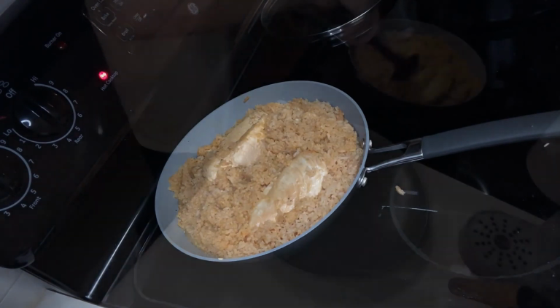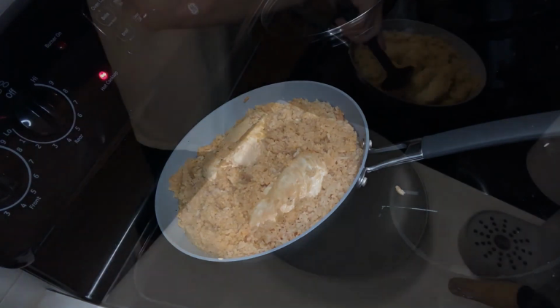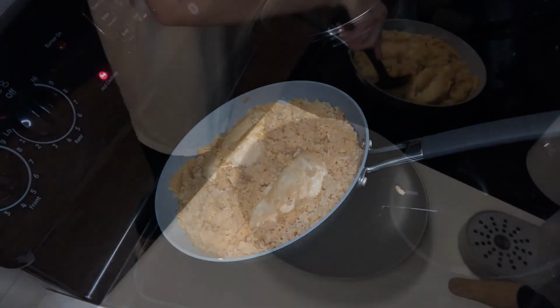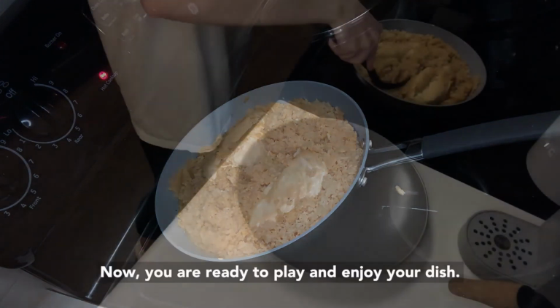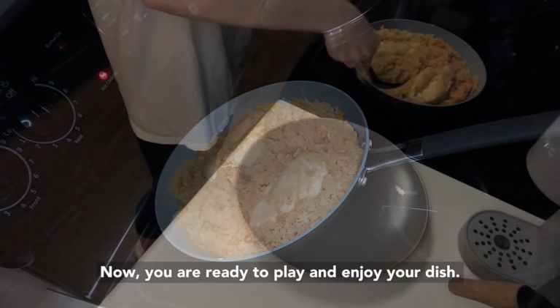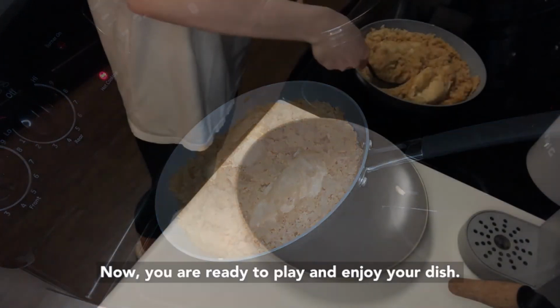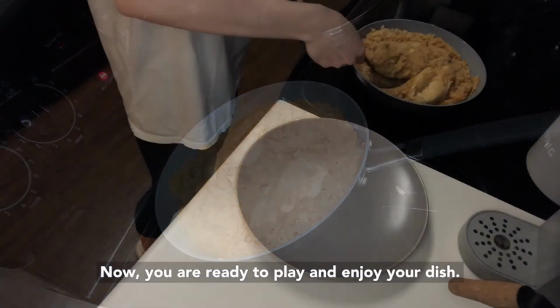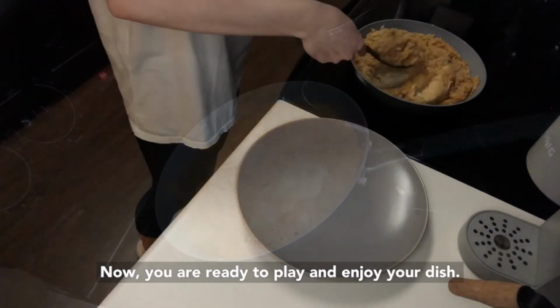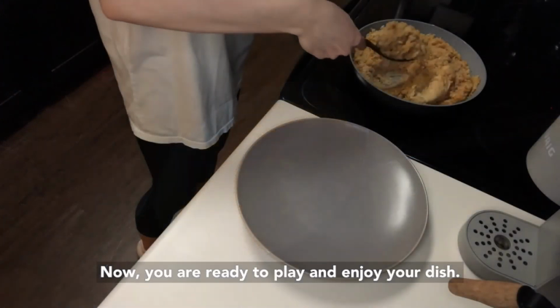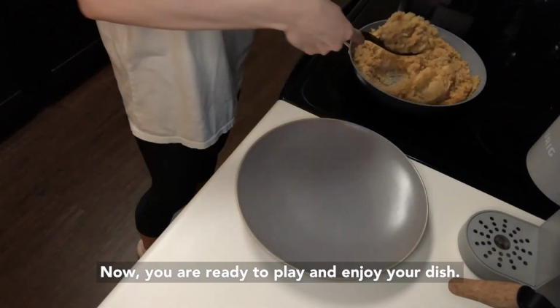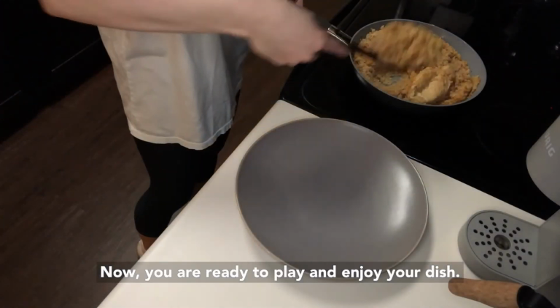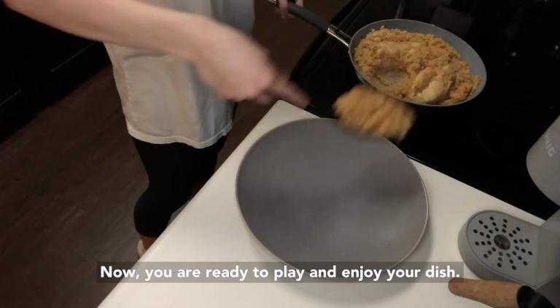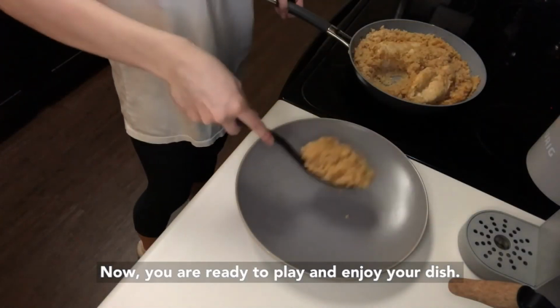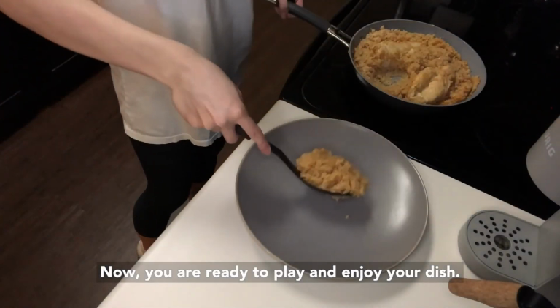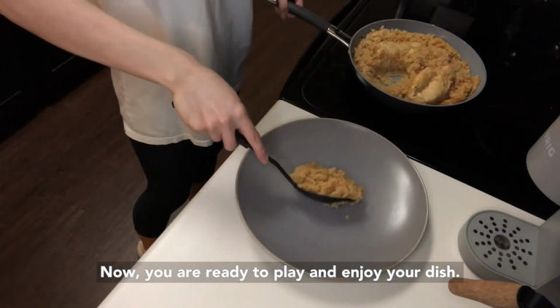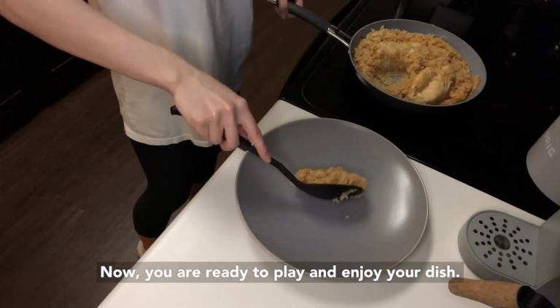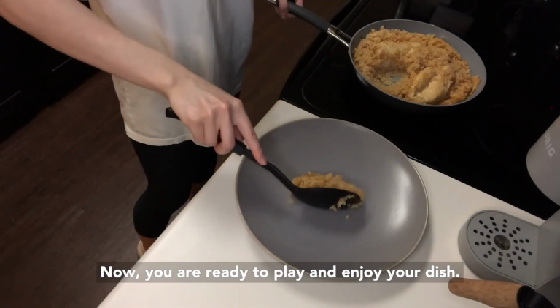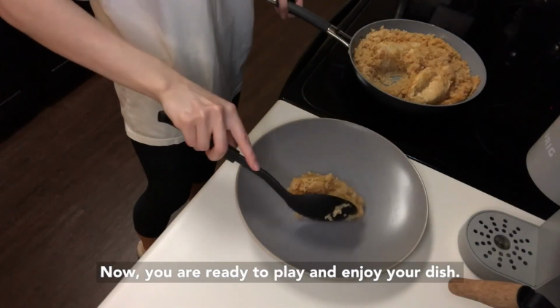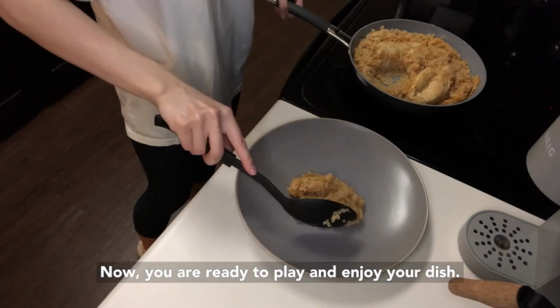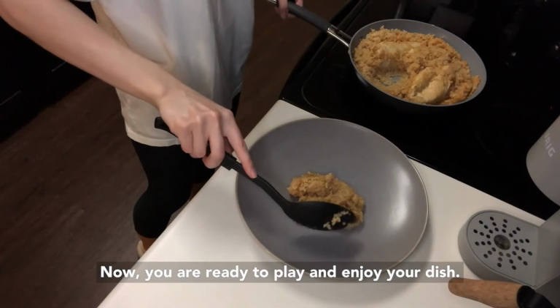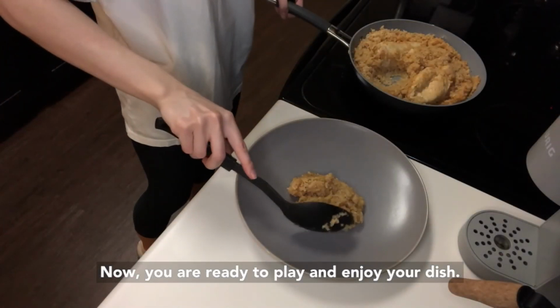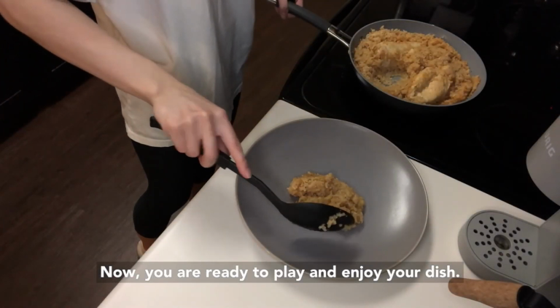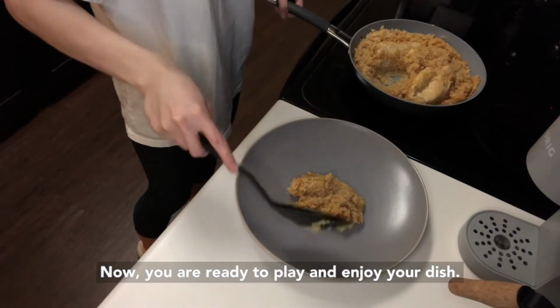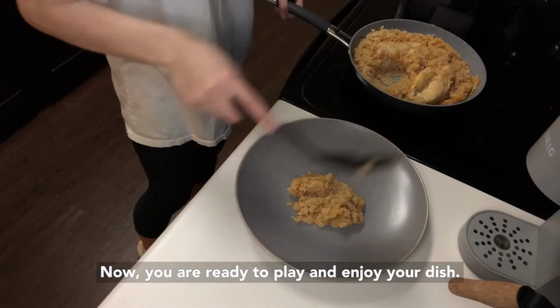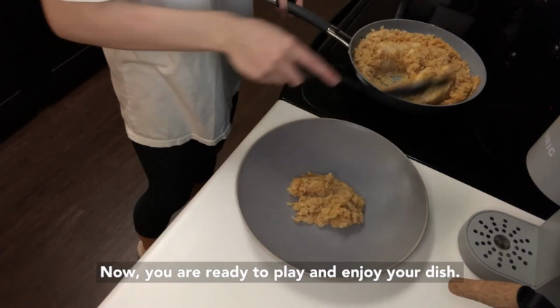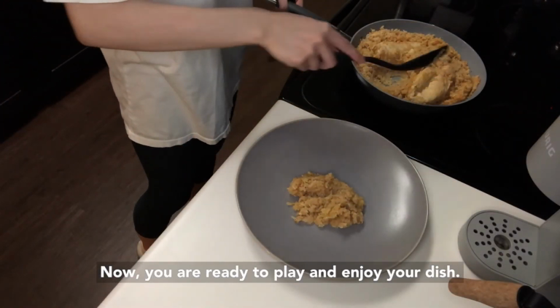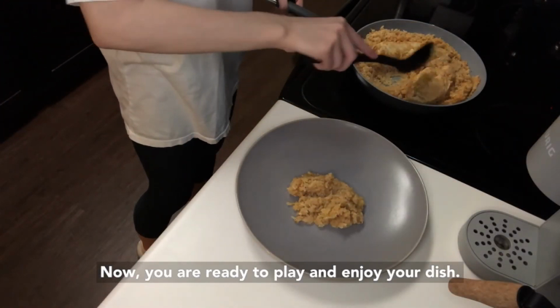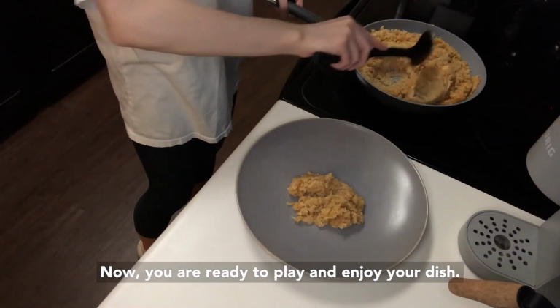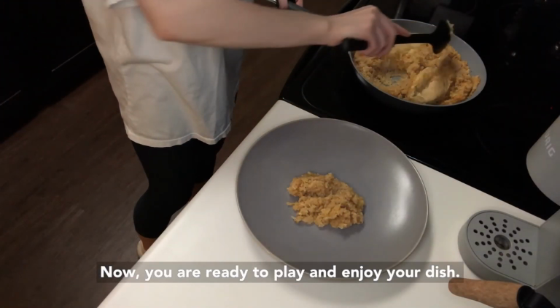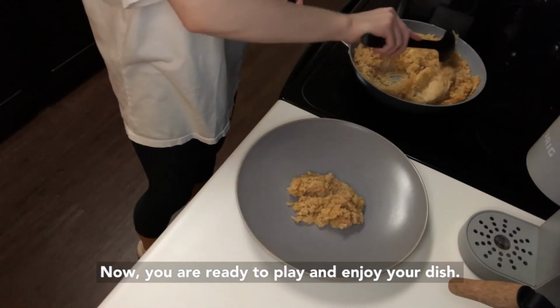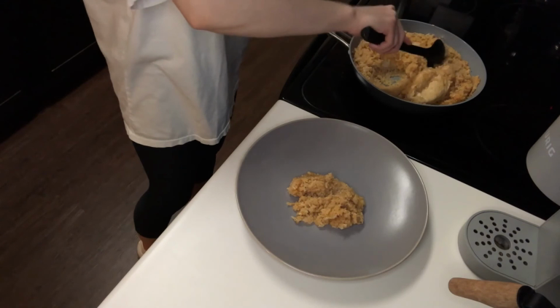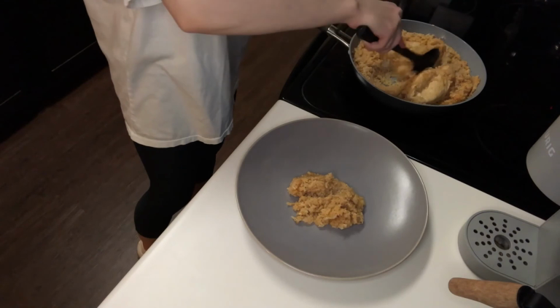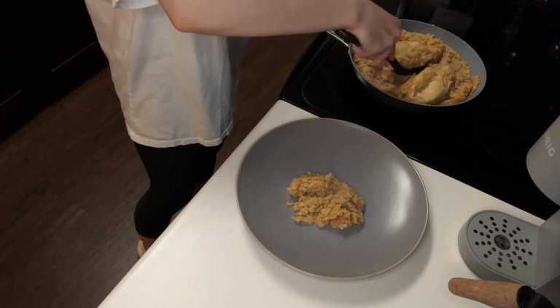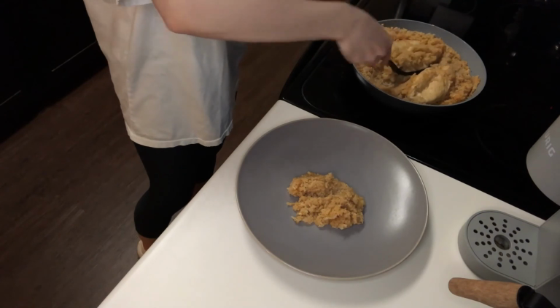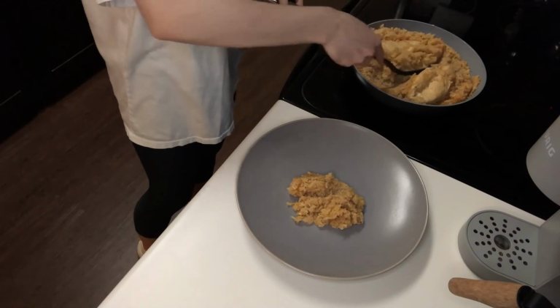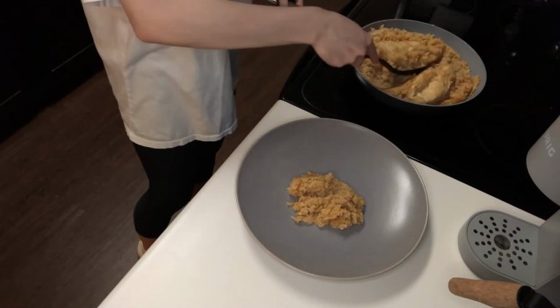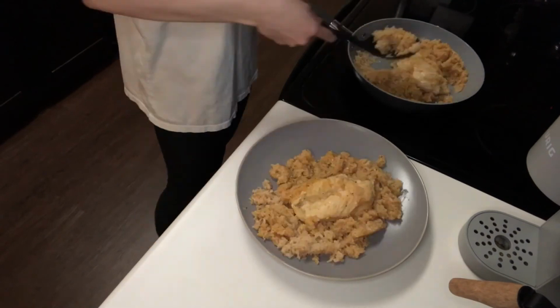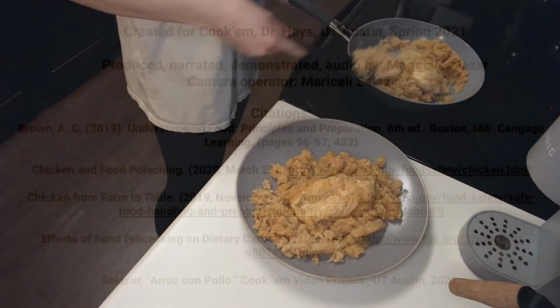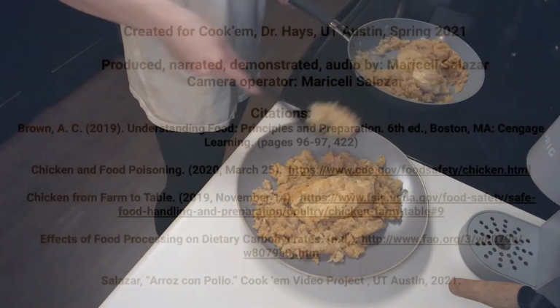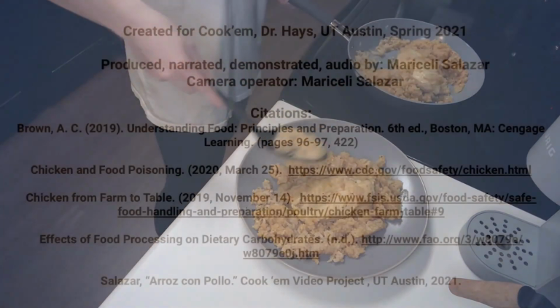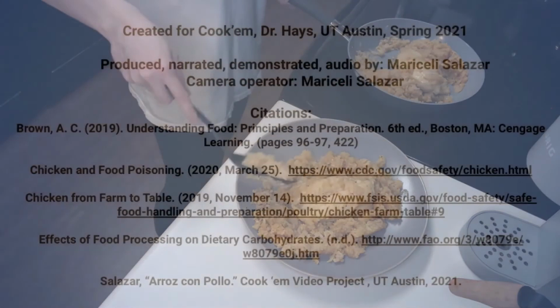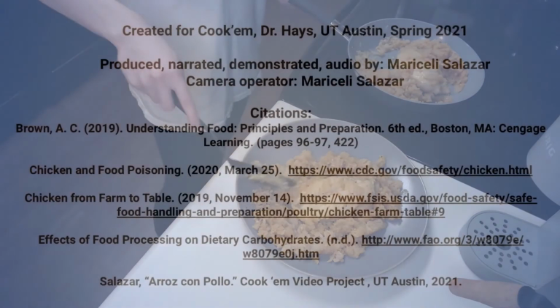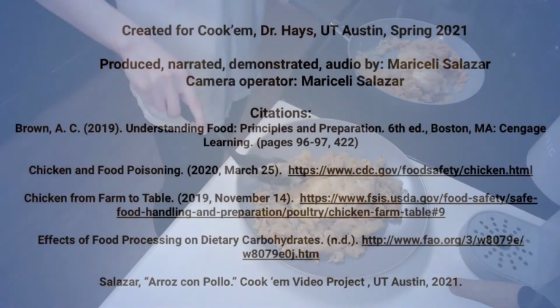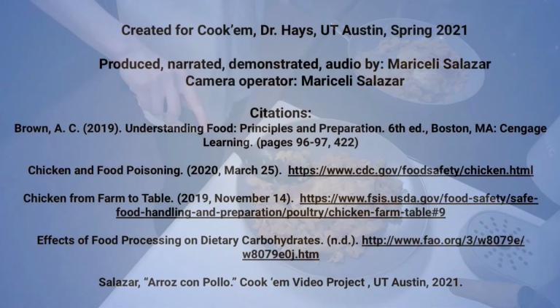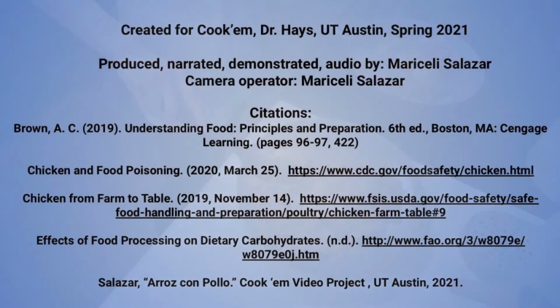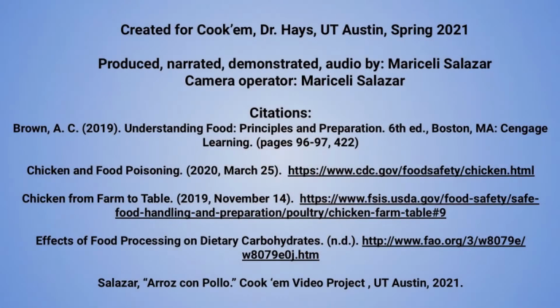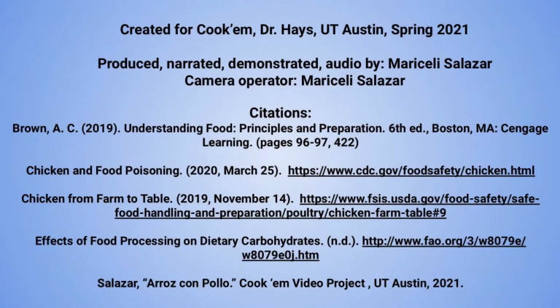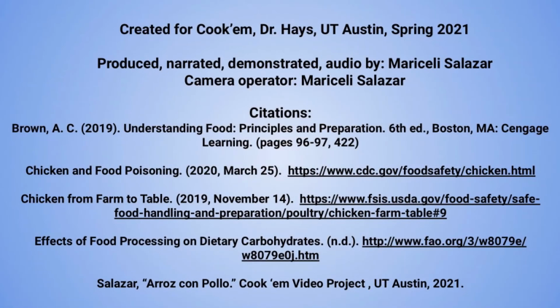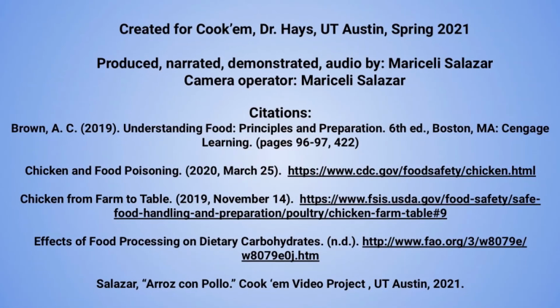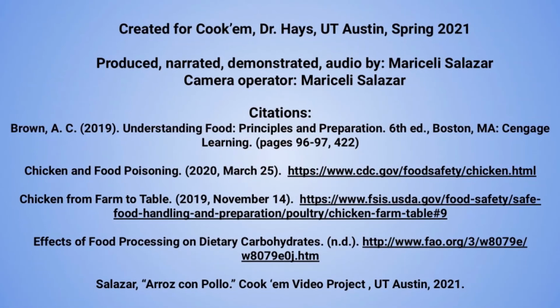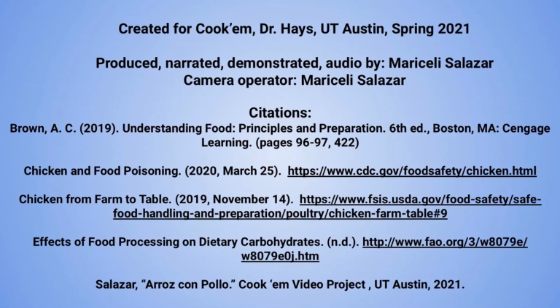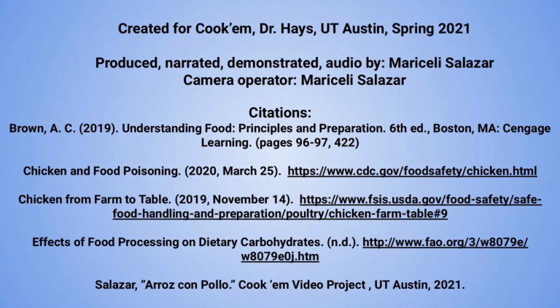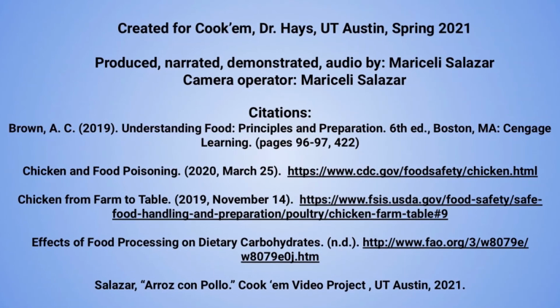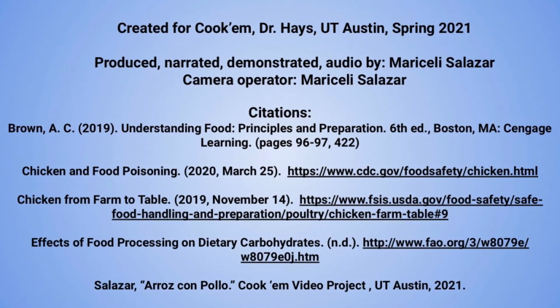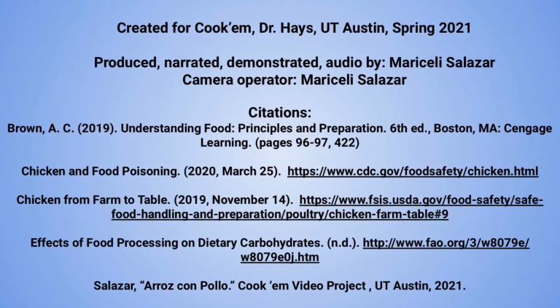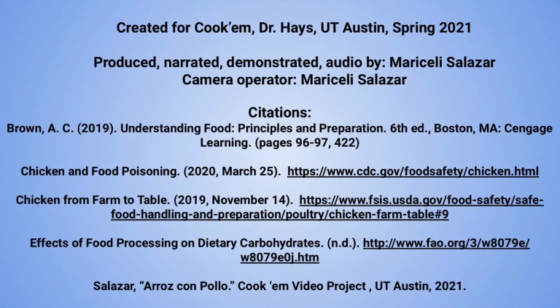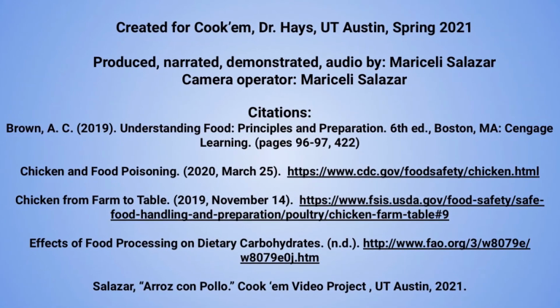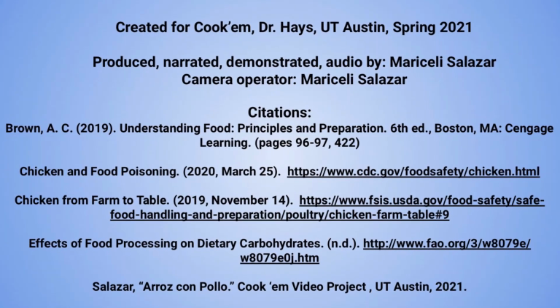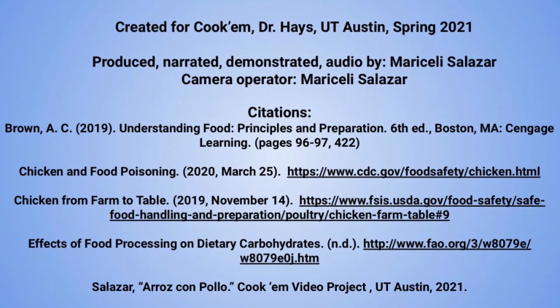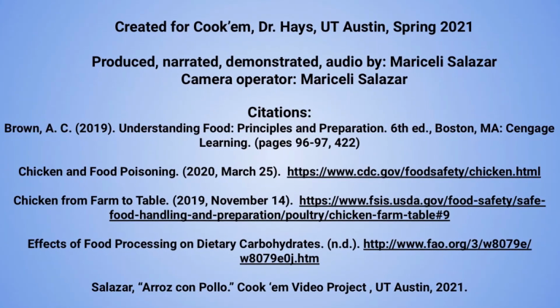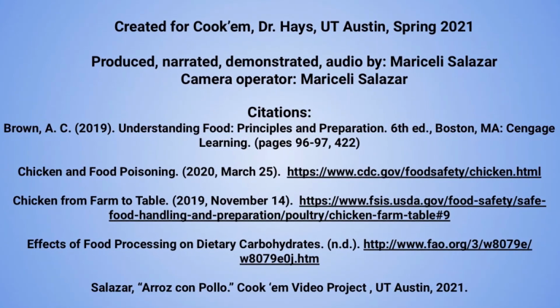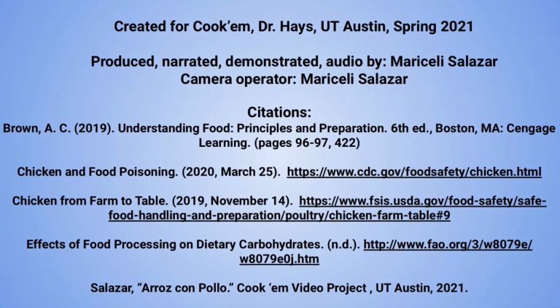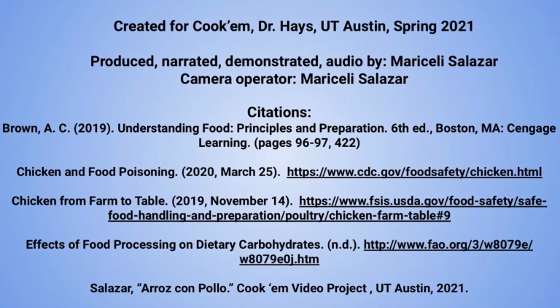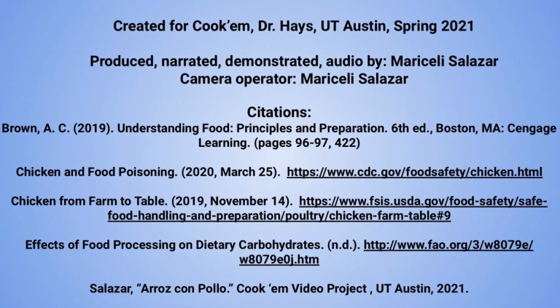Now you are ready to plate and enjoy your dish.